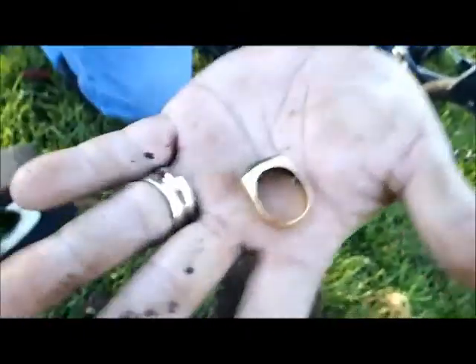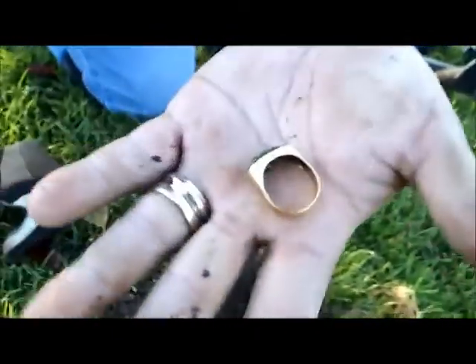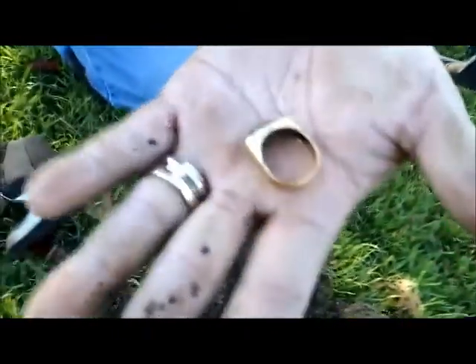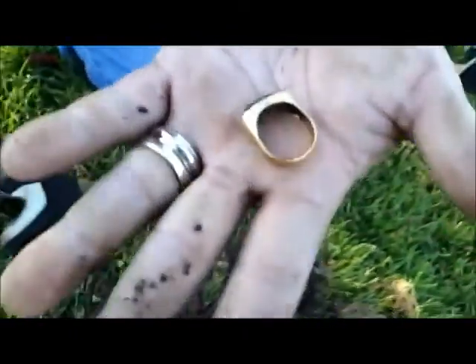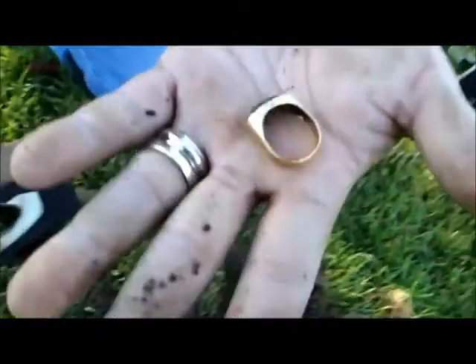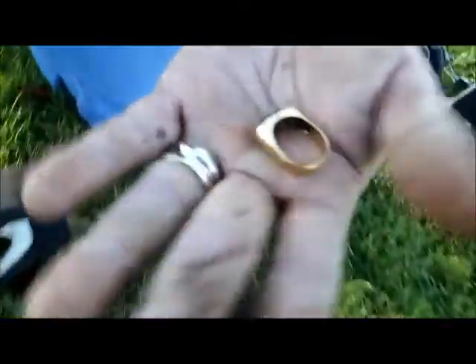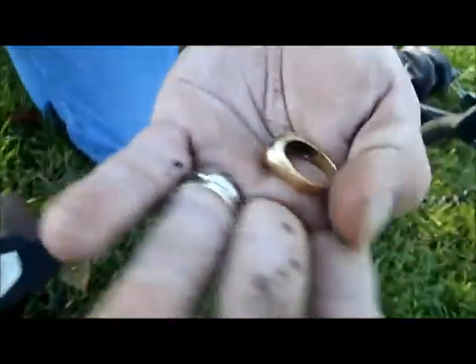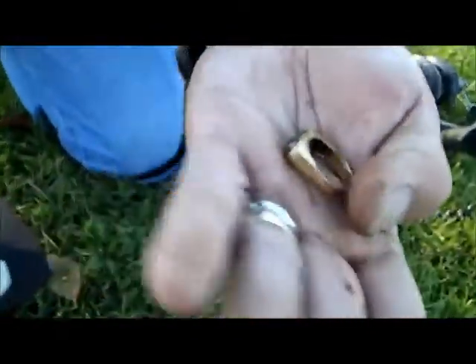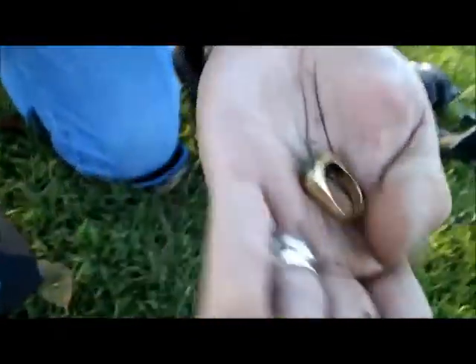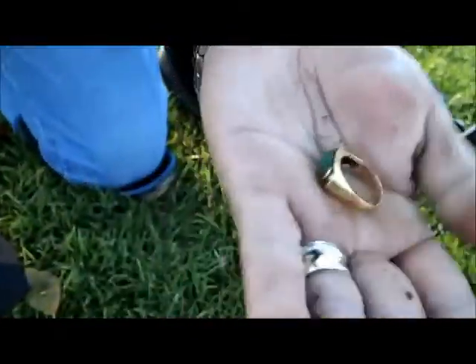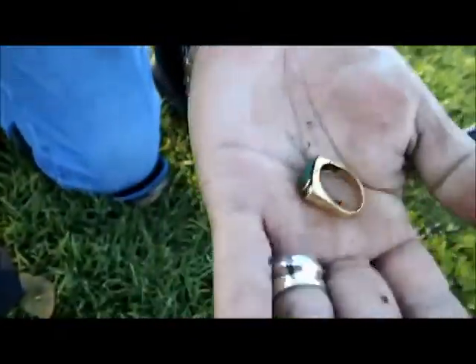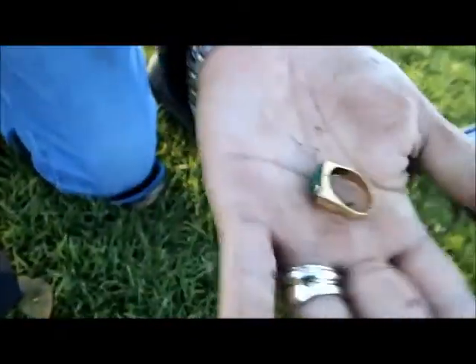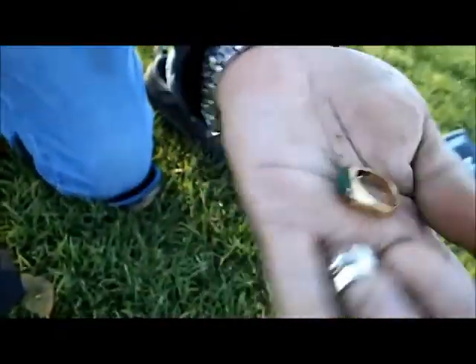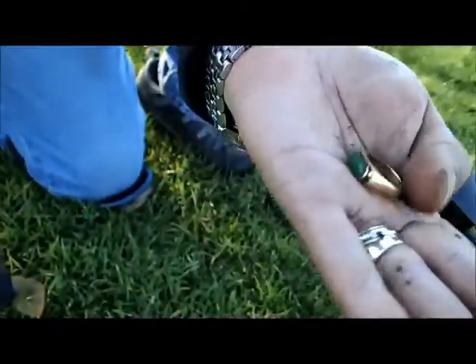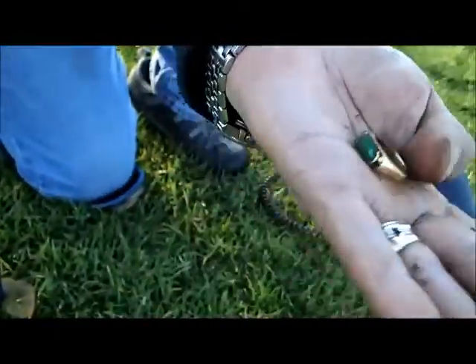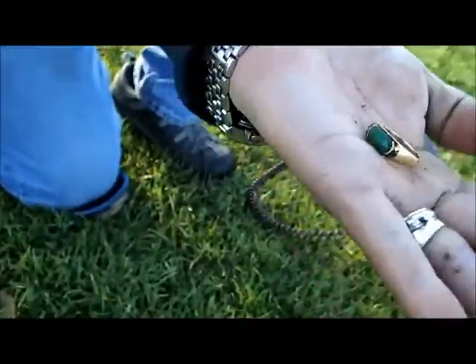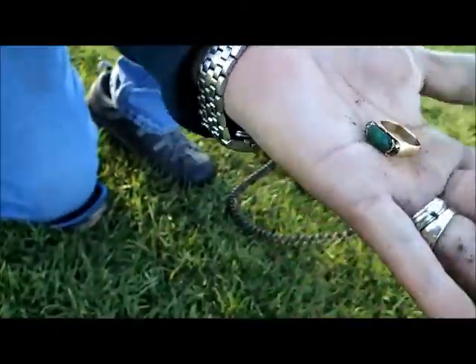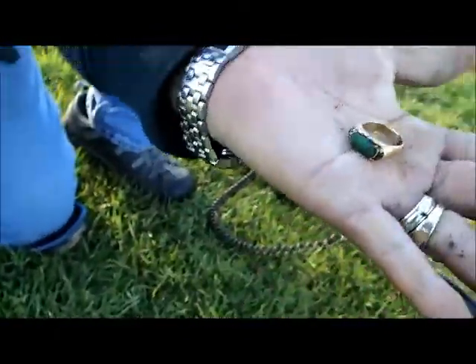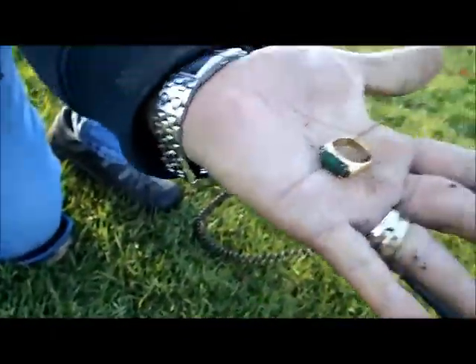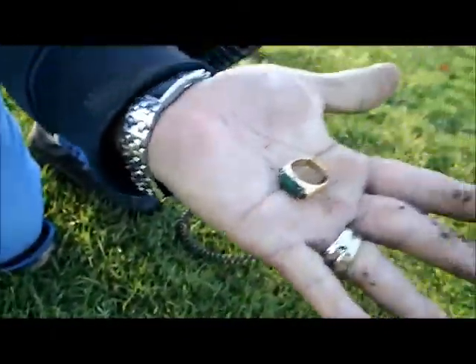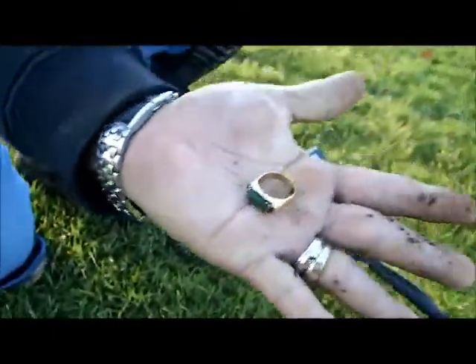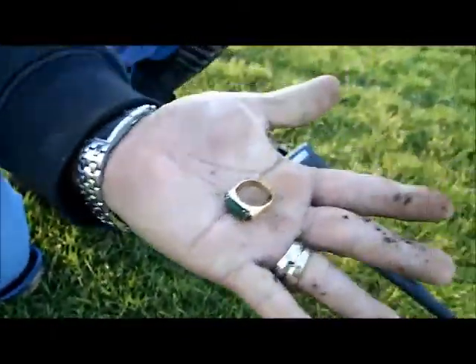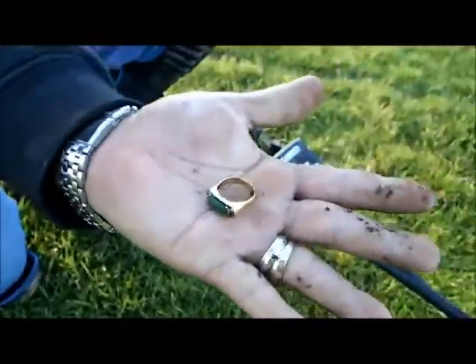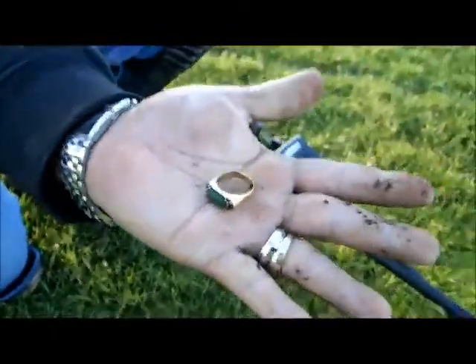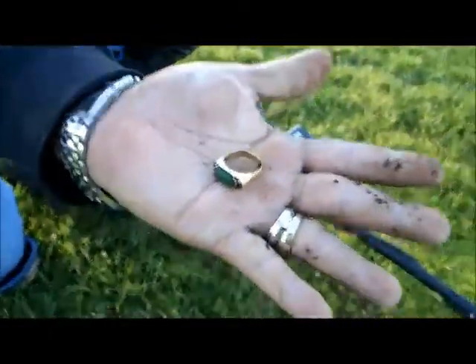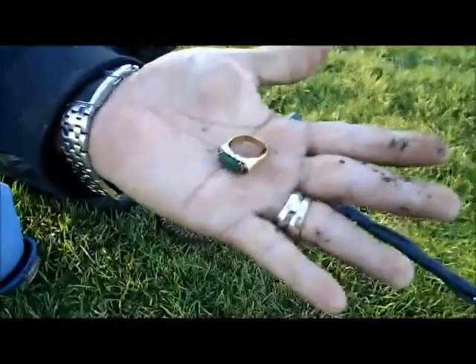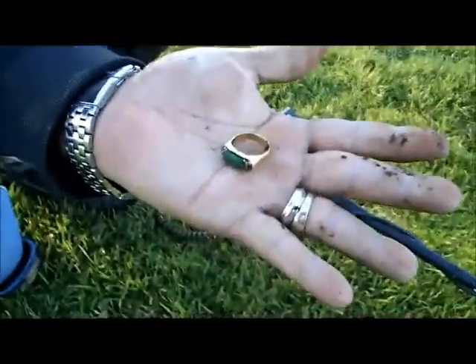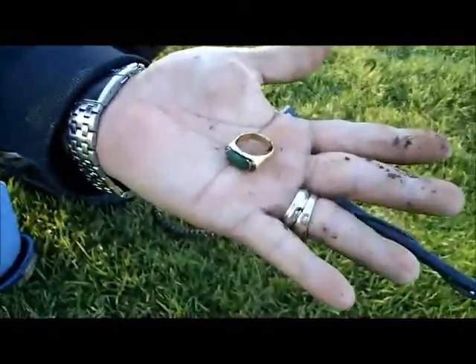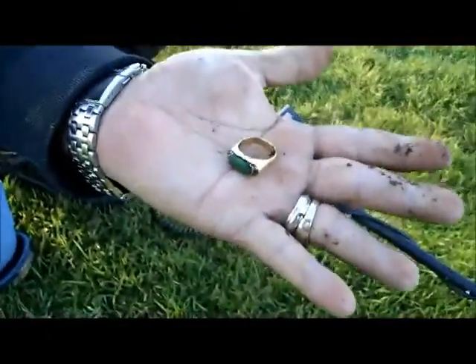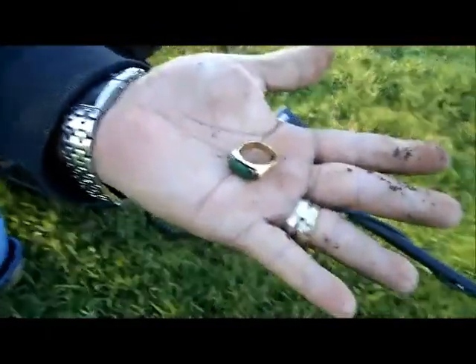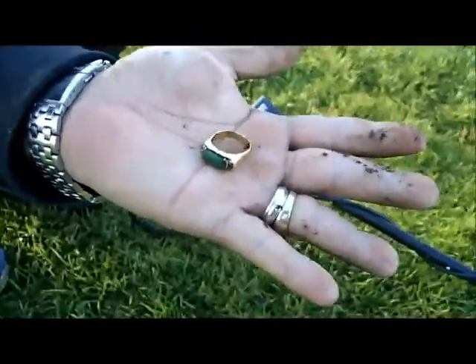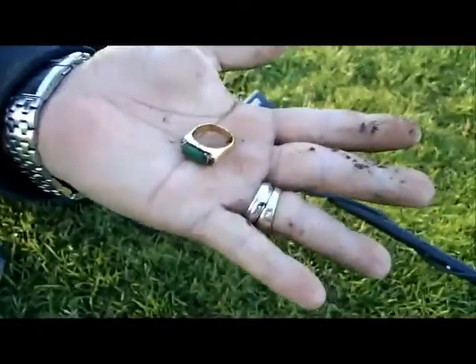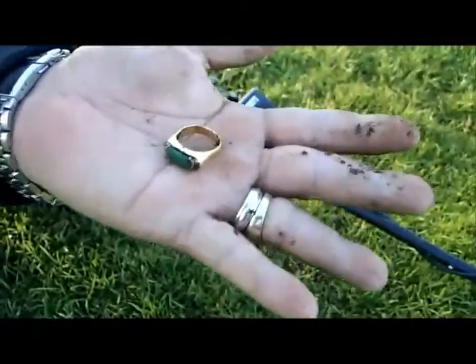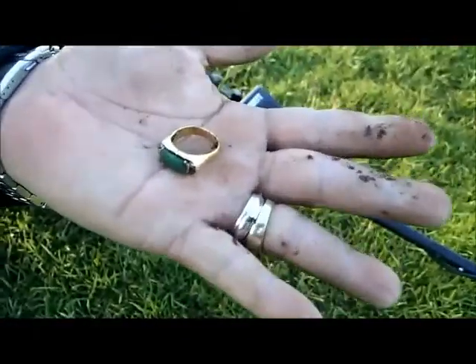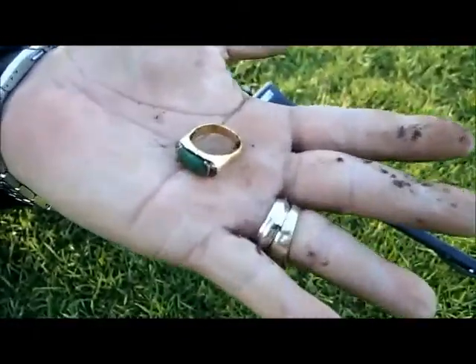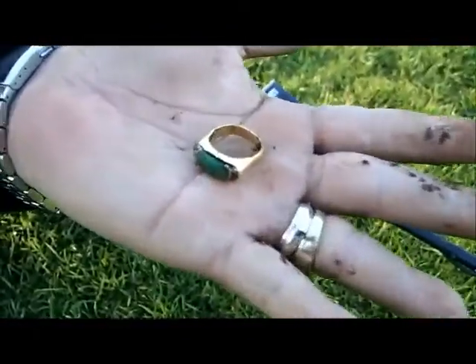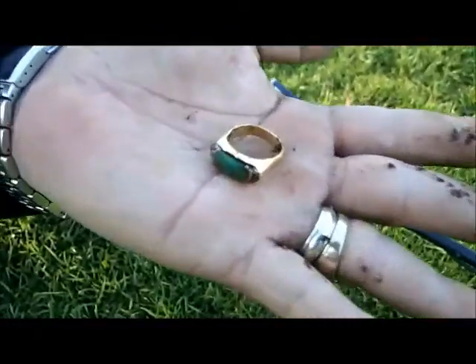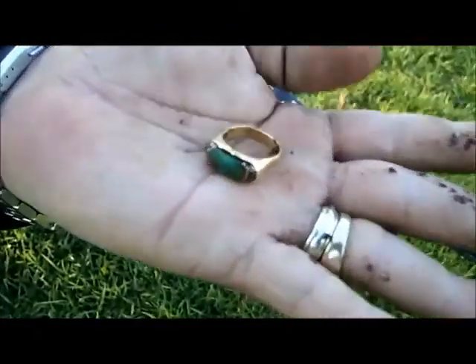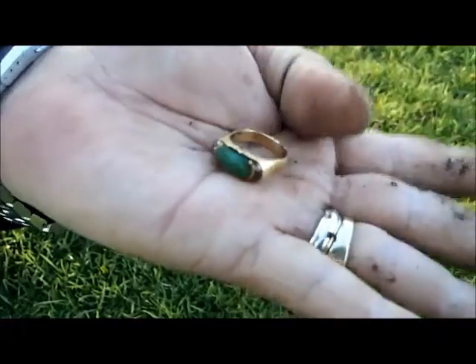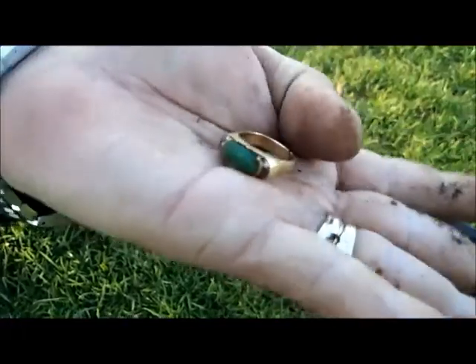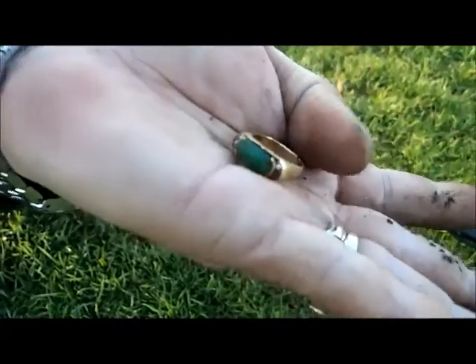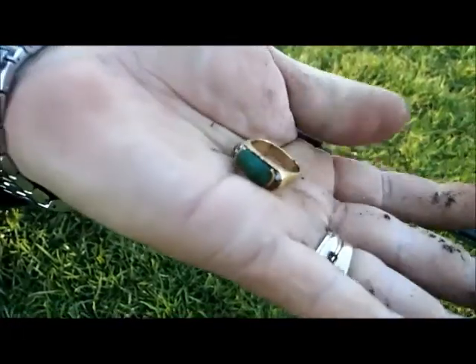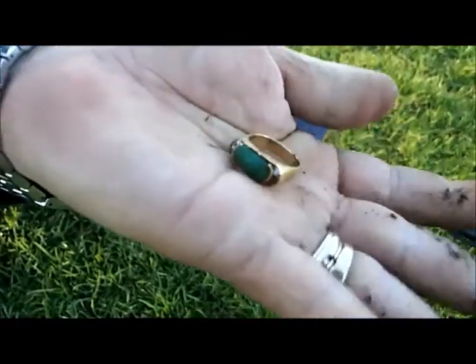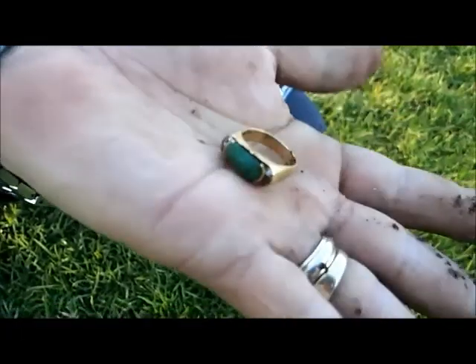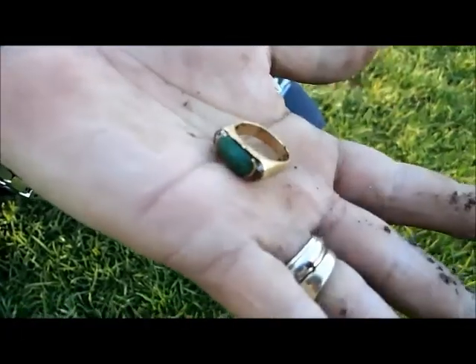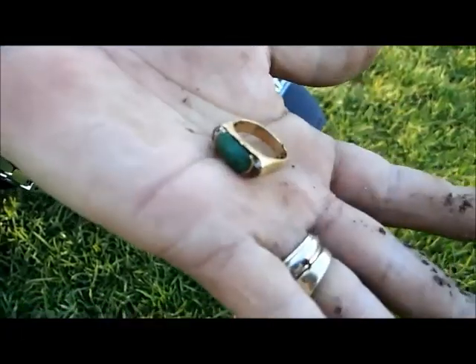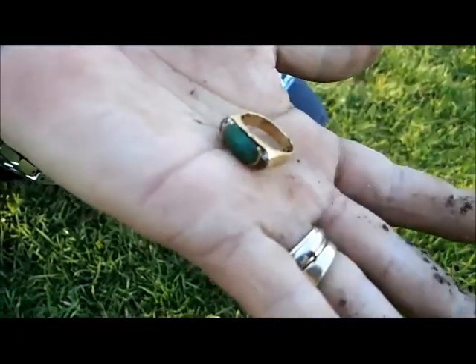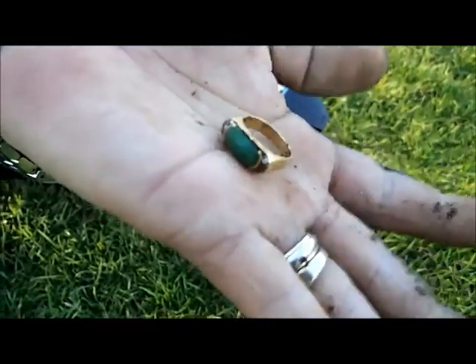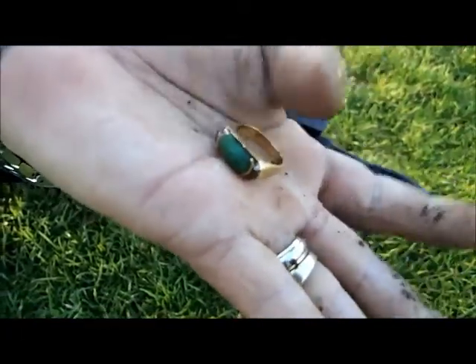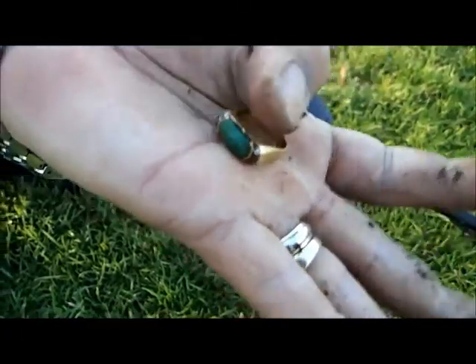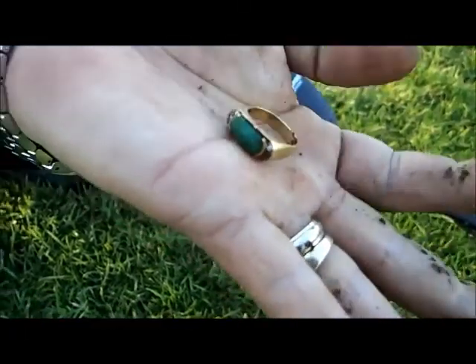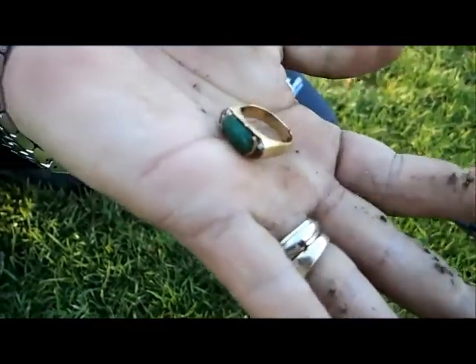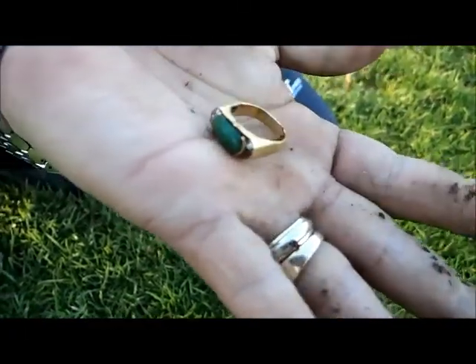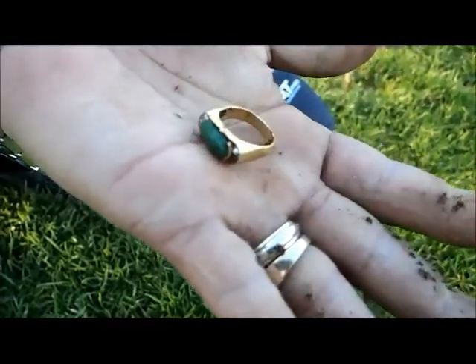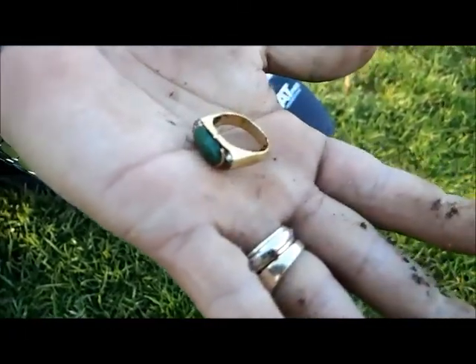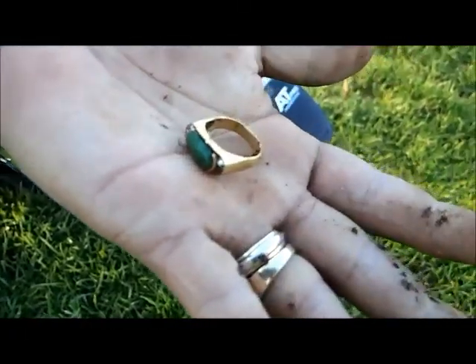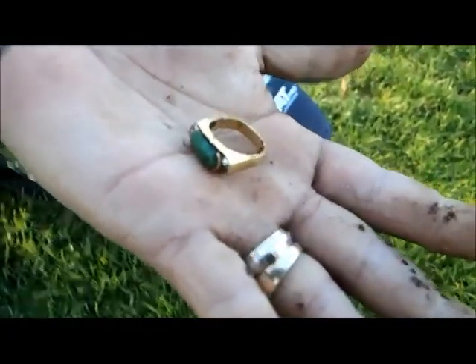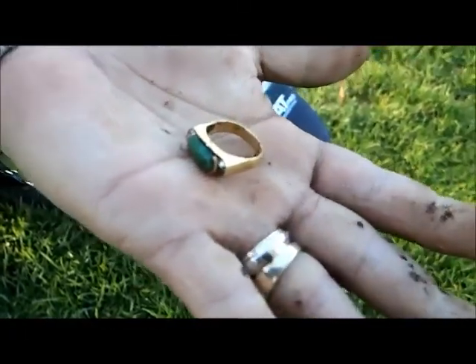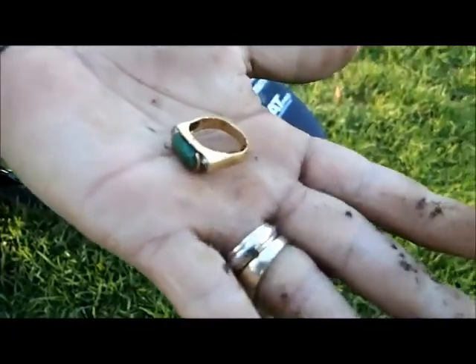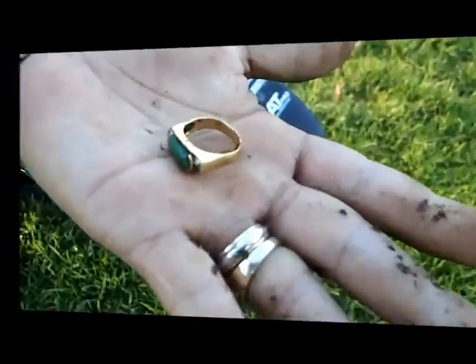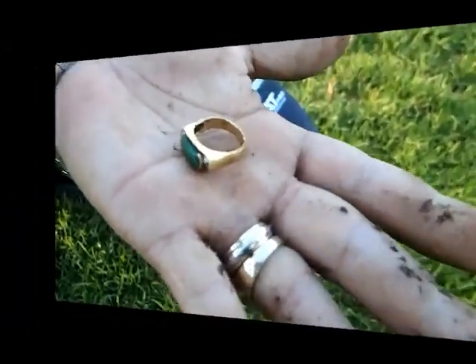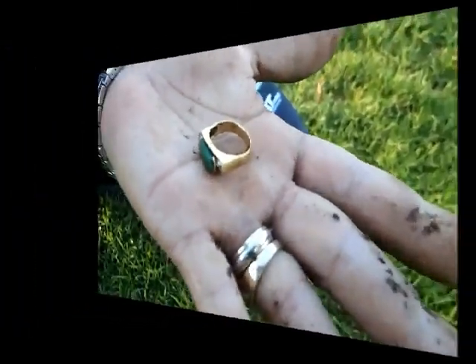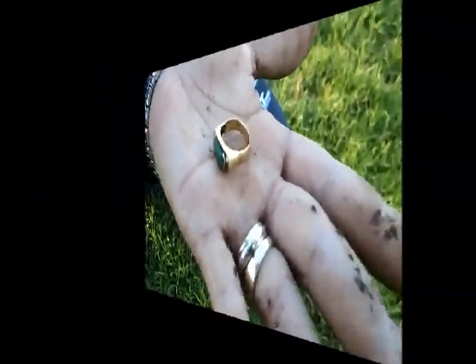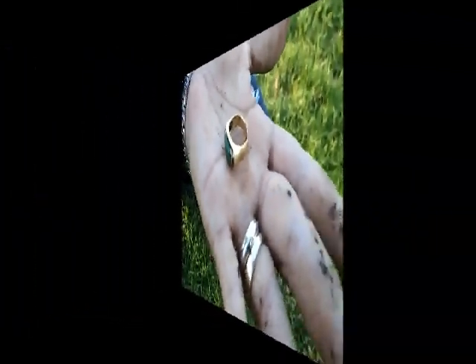Congratulations, my friend. Very, very nice find. Look at it — beautiful gold ring, eh?